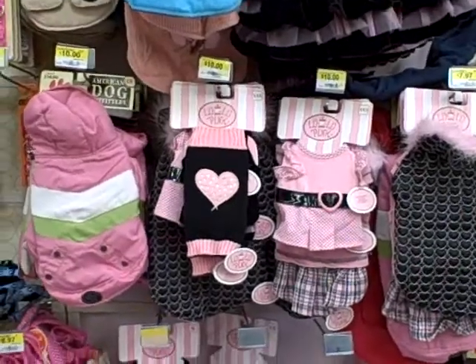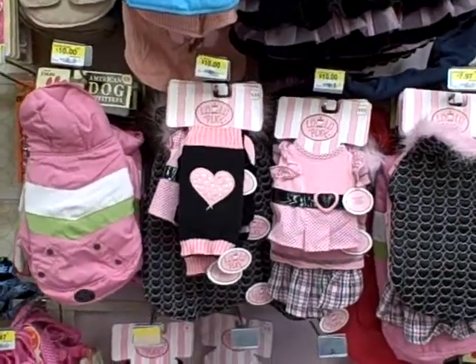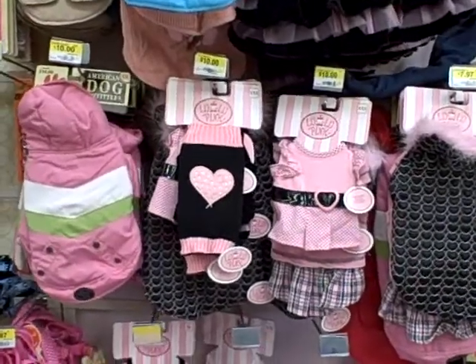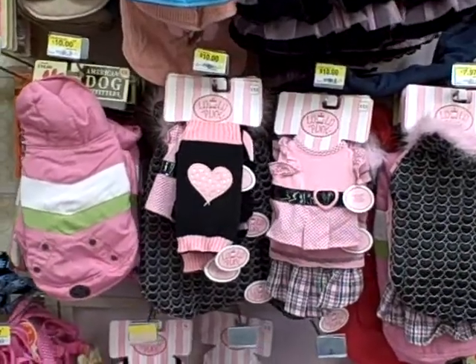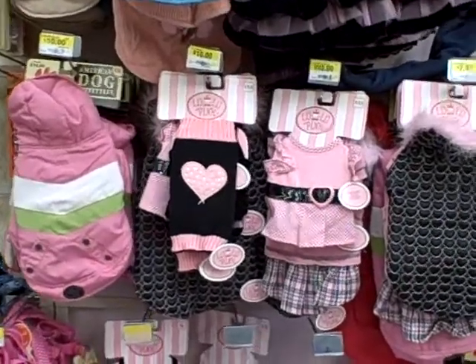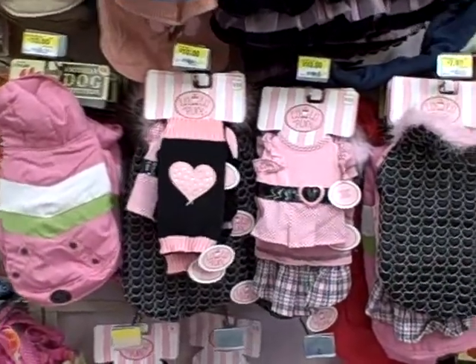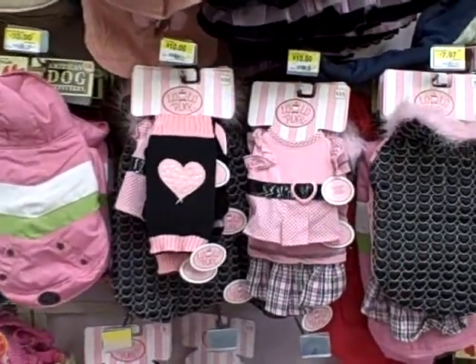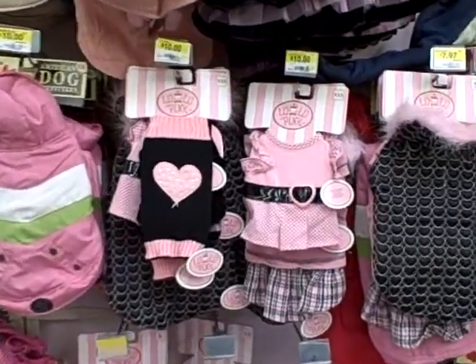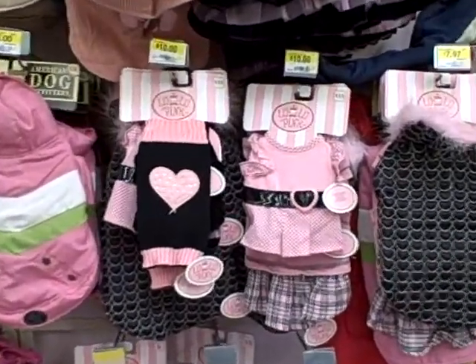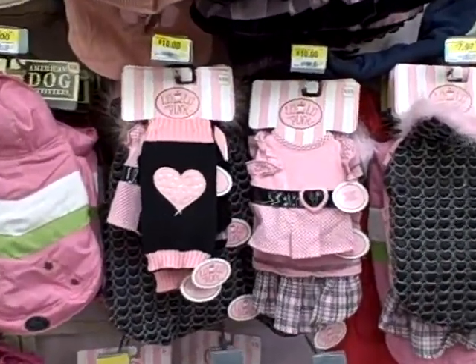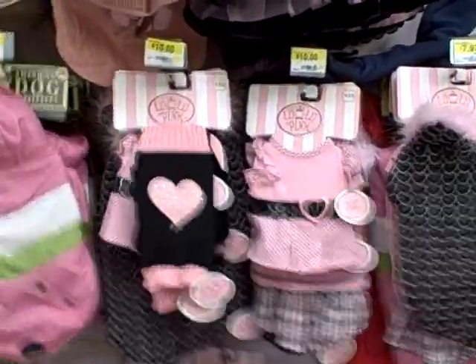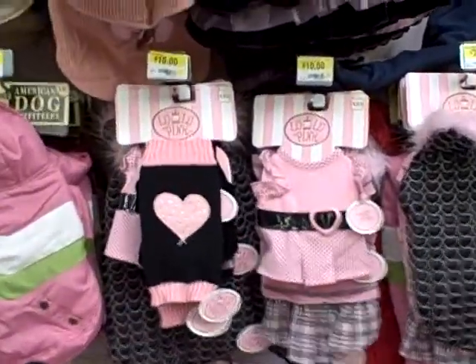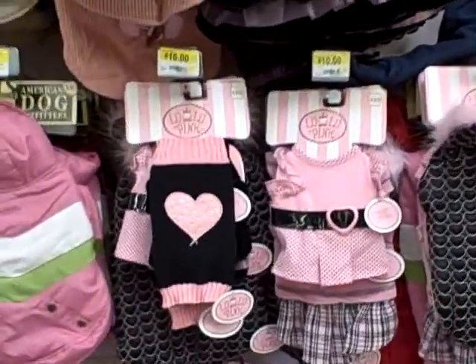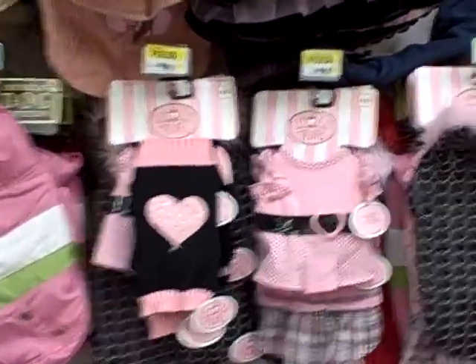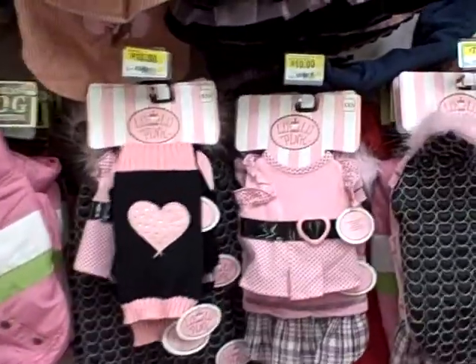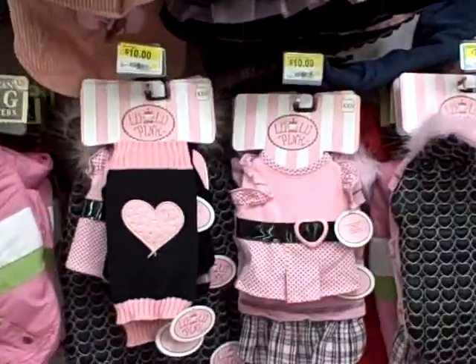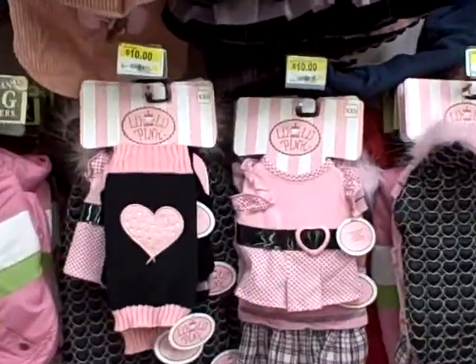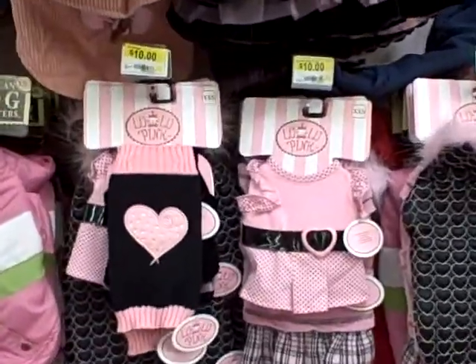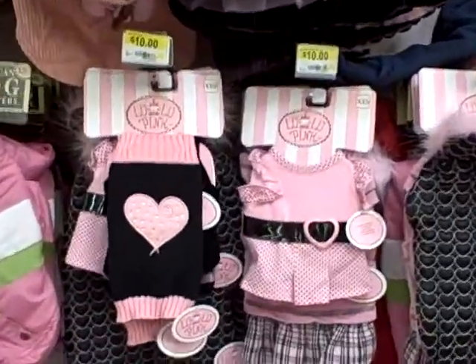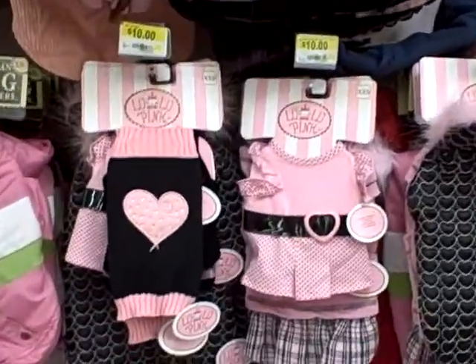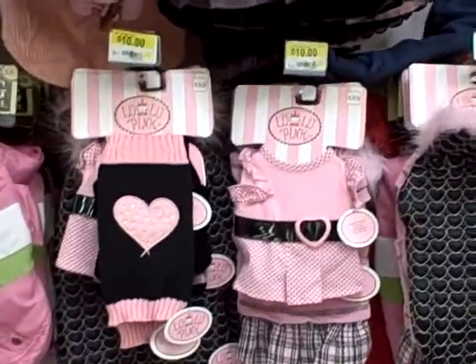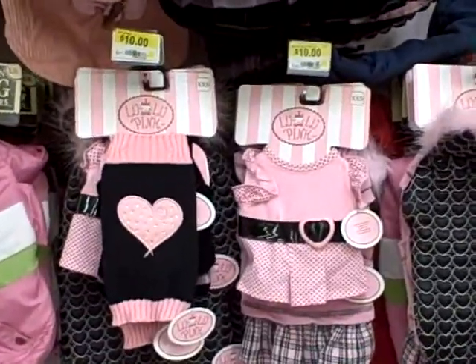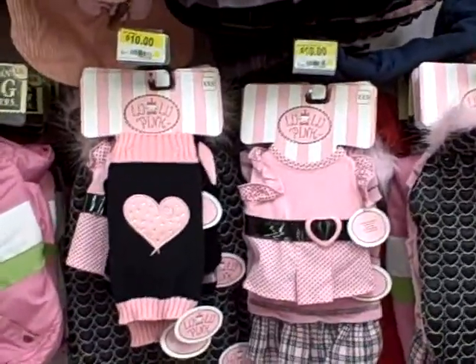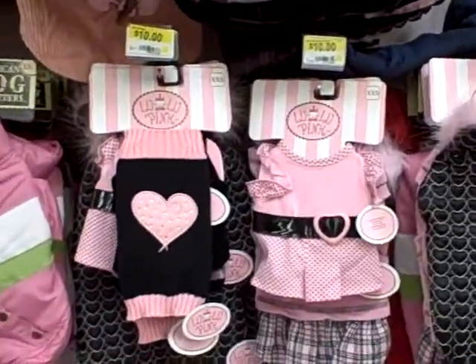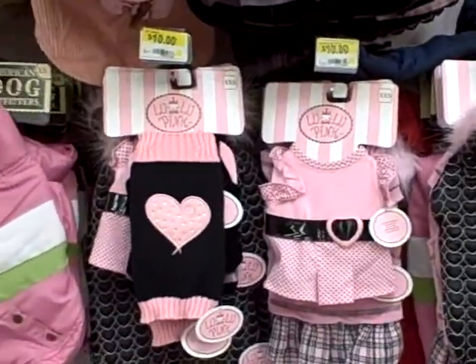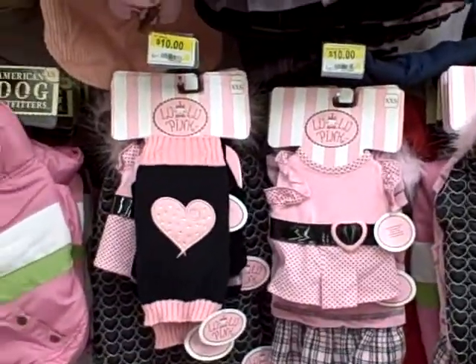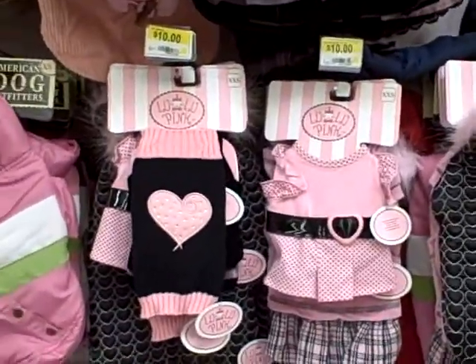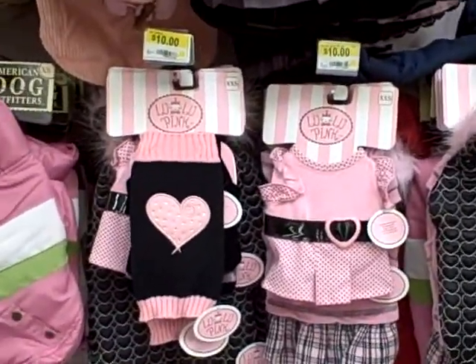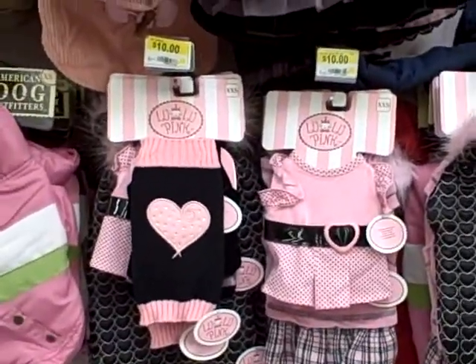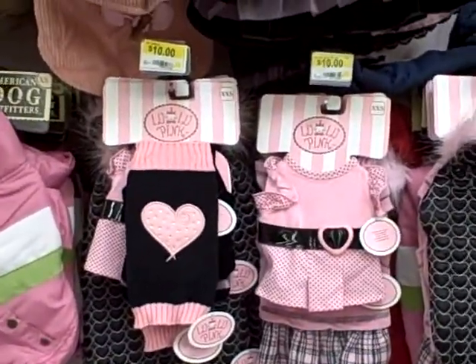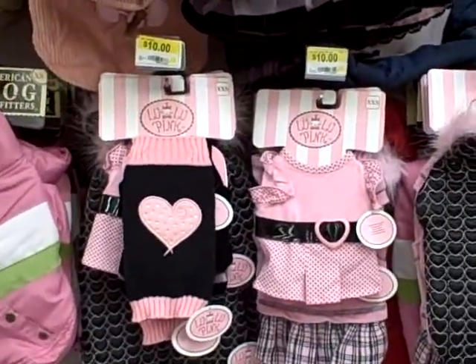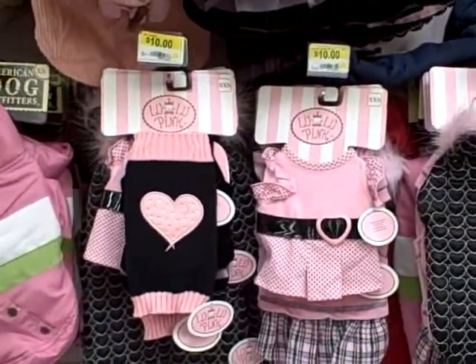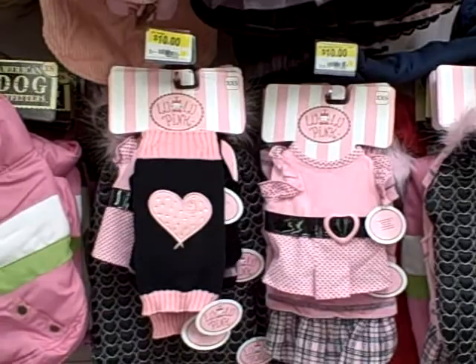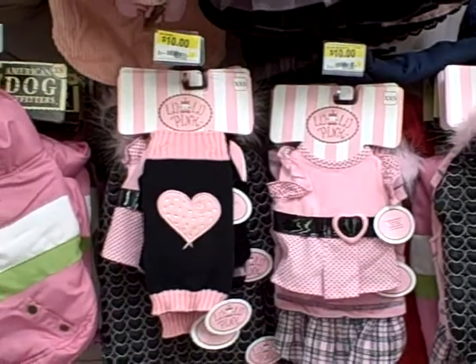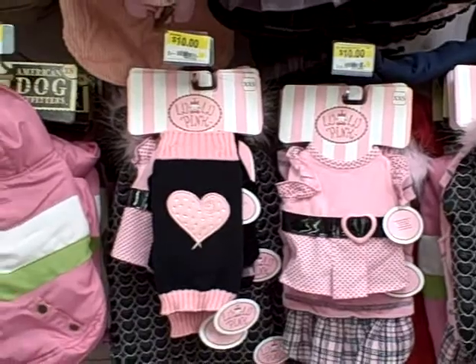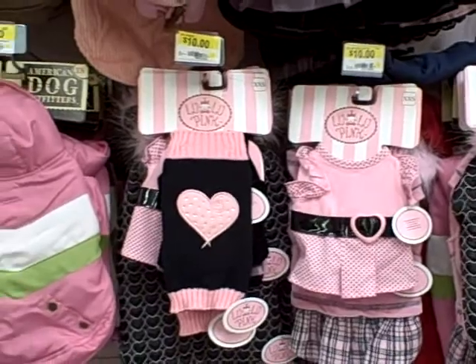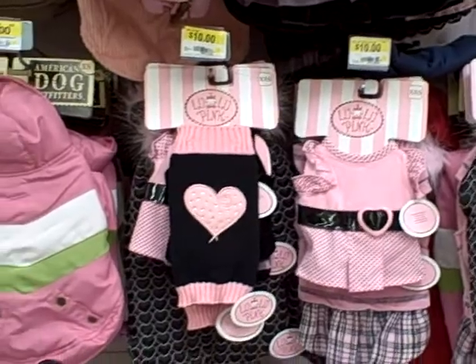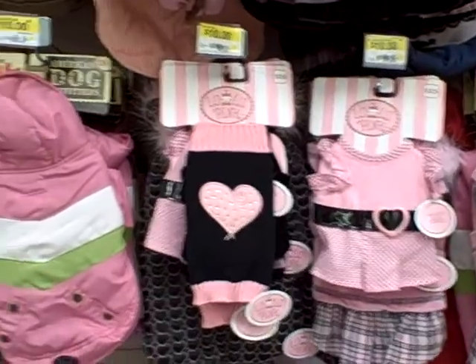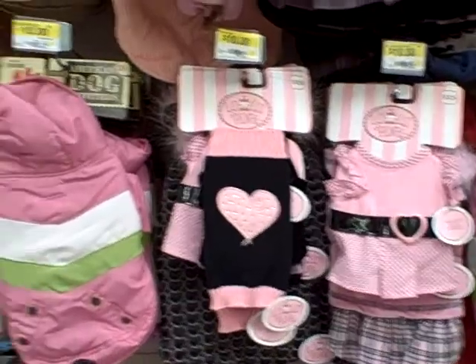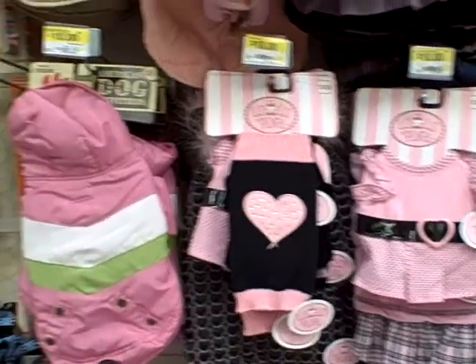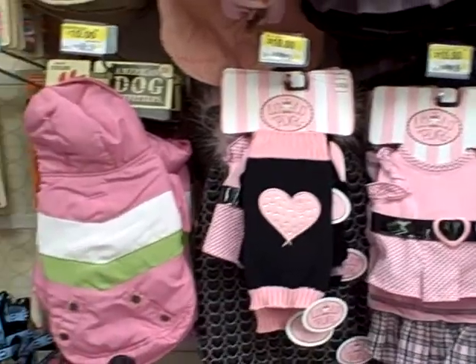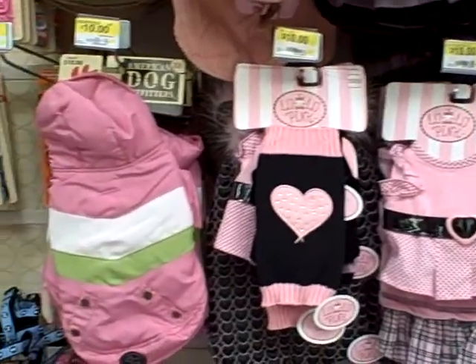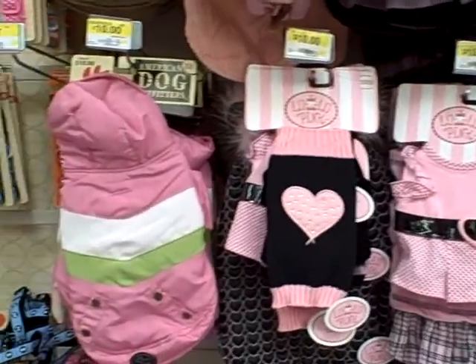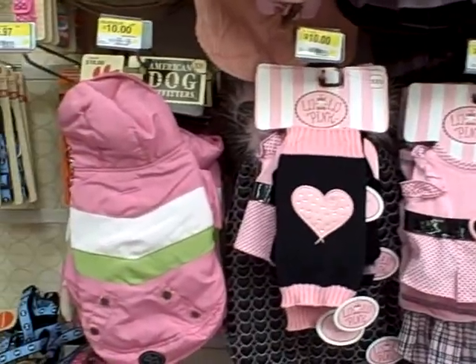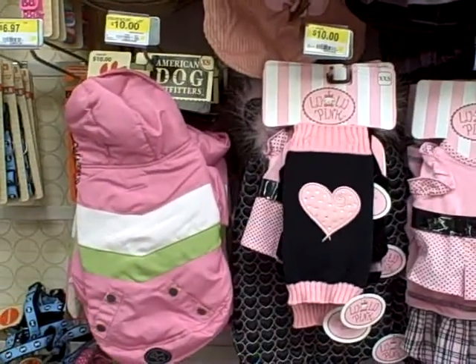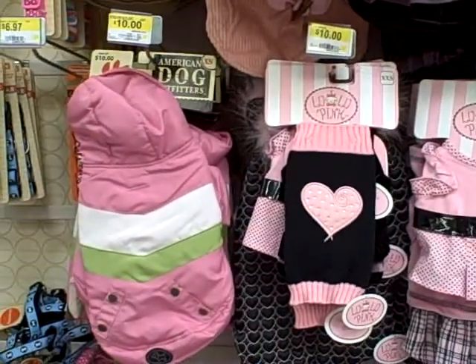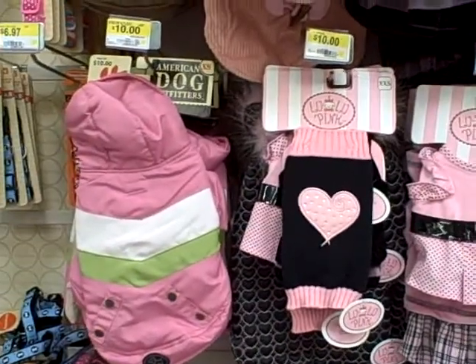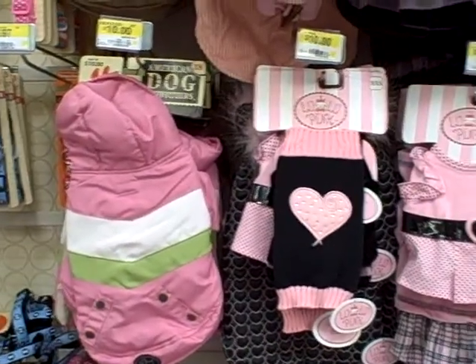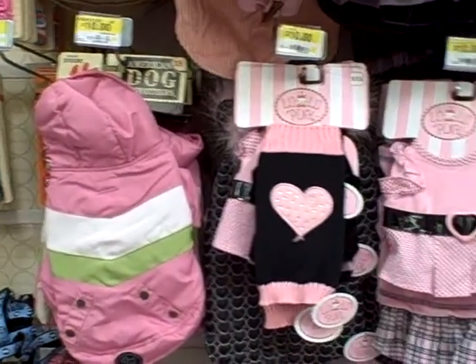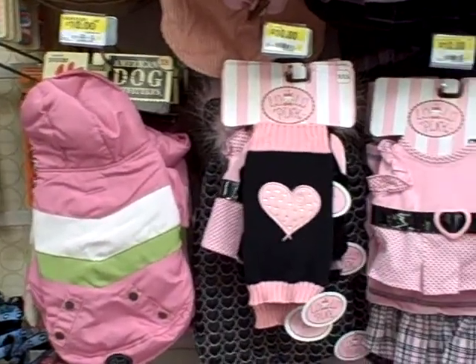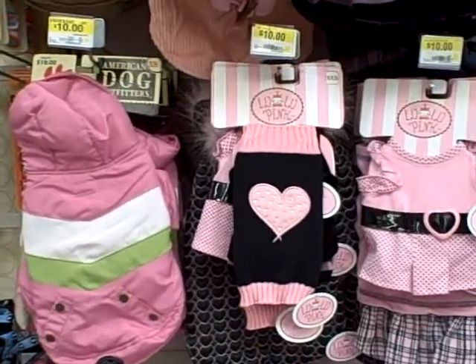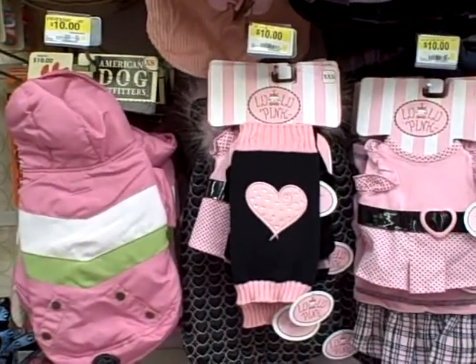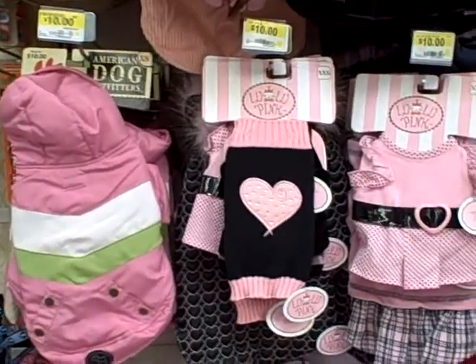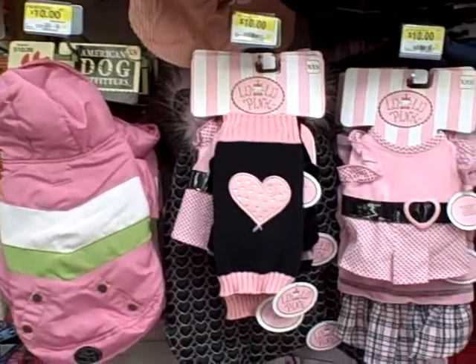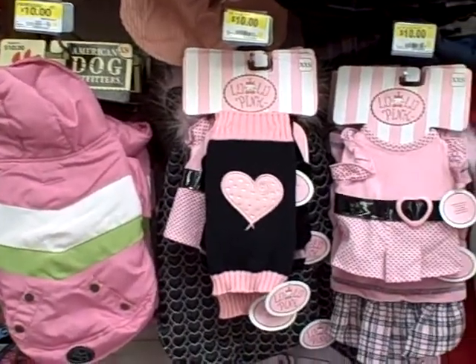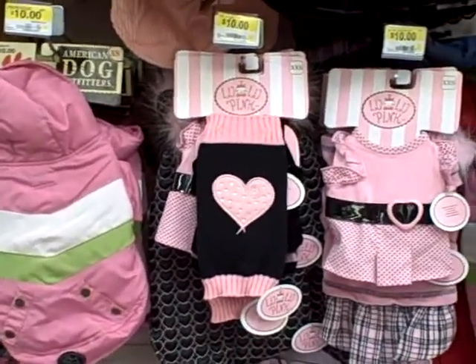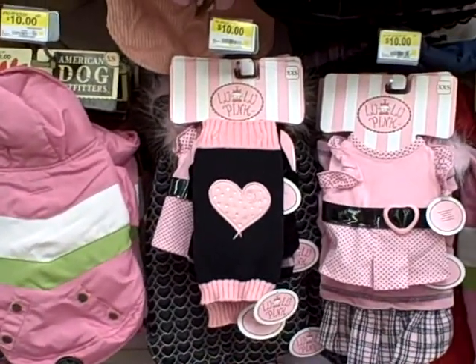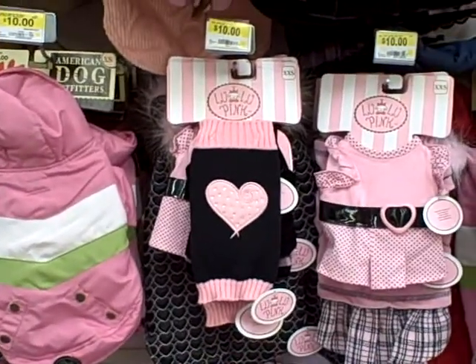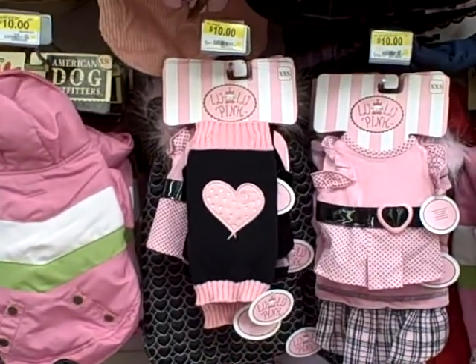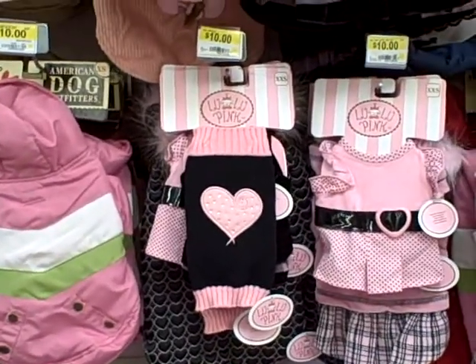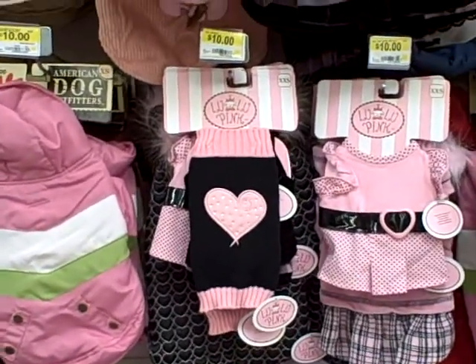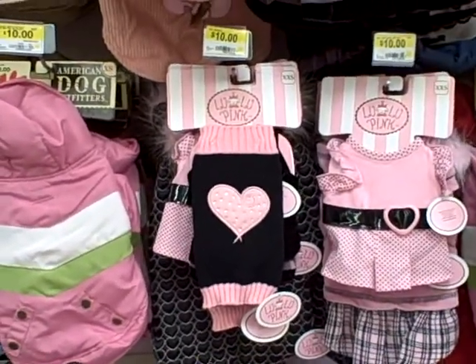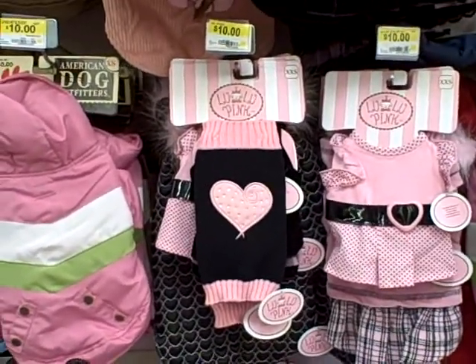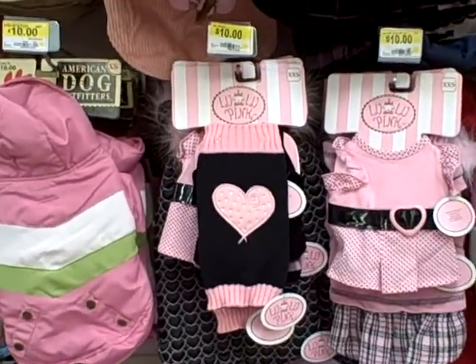Hey everyone, today we're in Walmart's pet aisle and I just wanted to show you where the Royal Dogs shop.